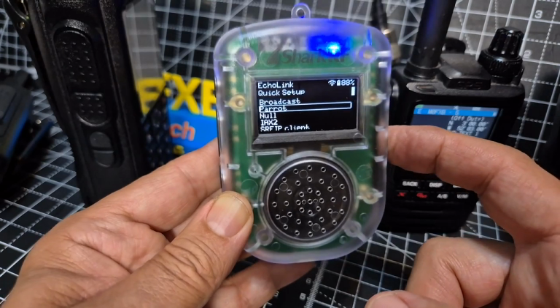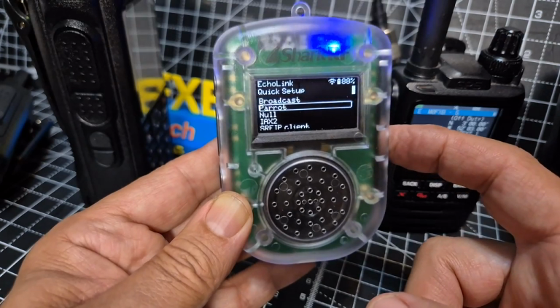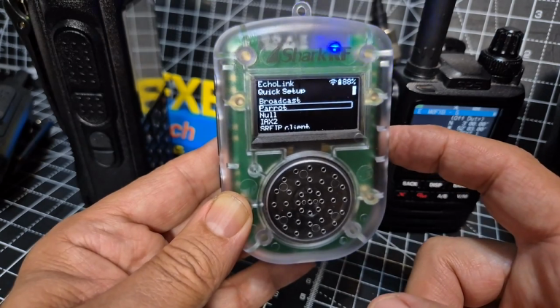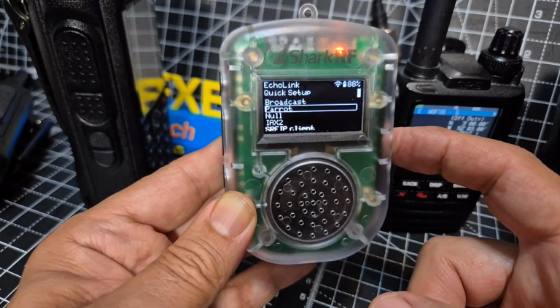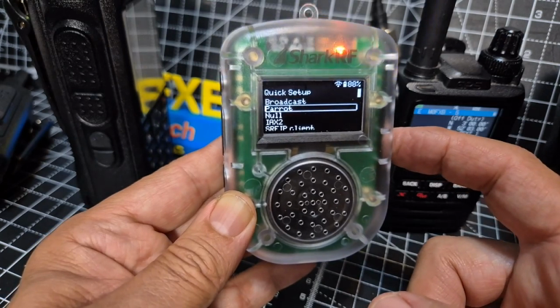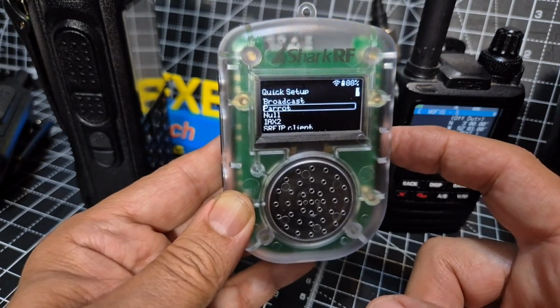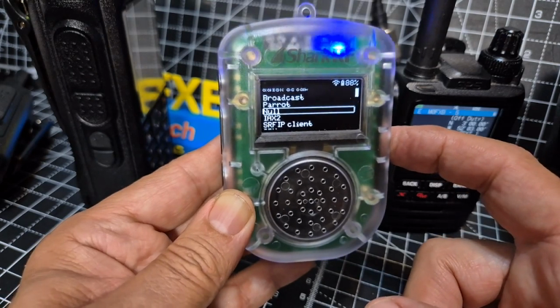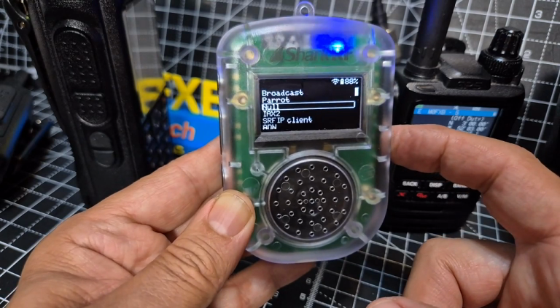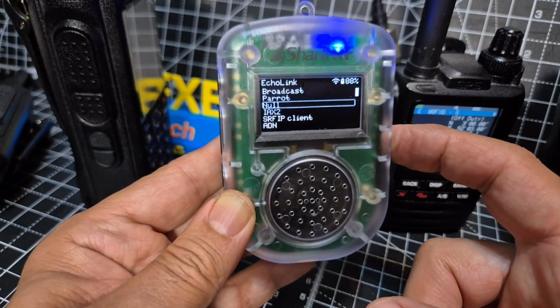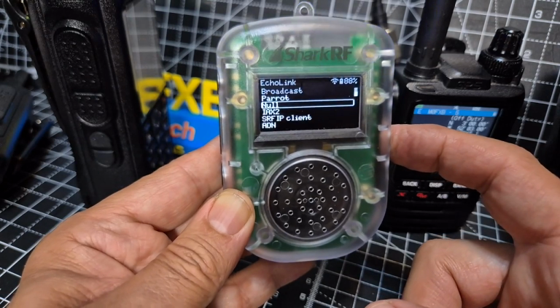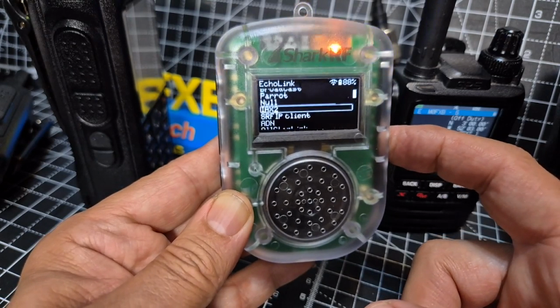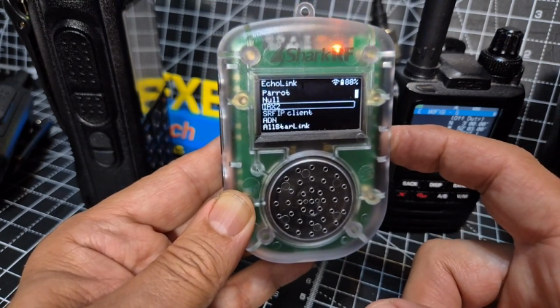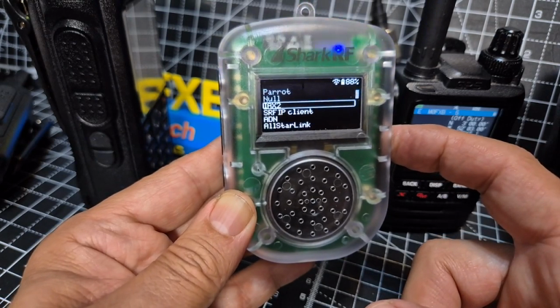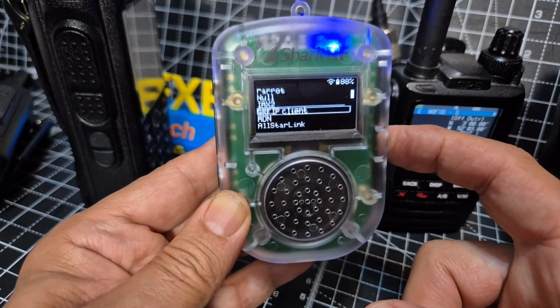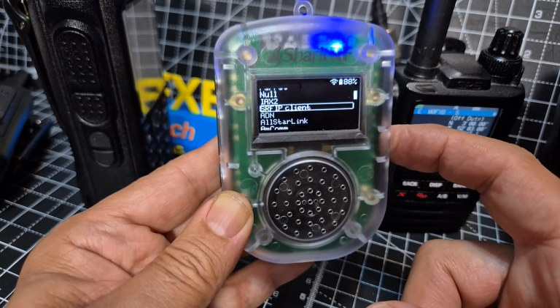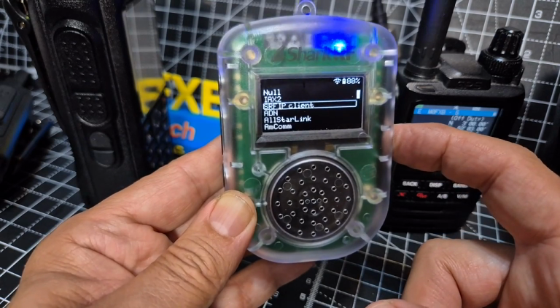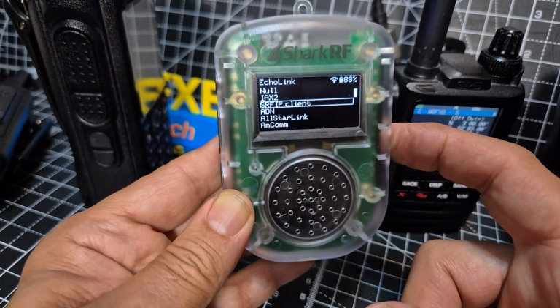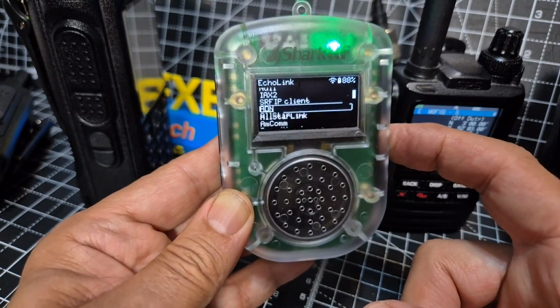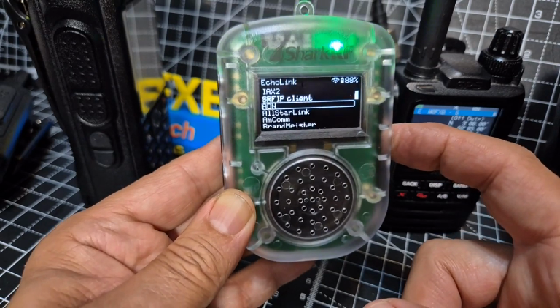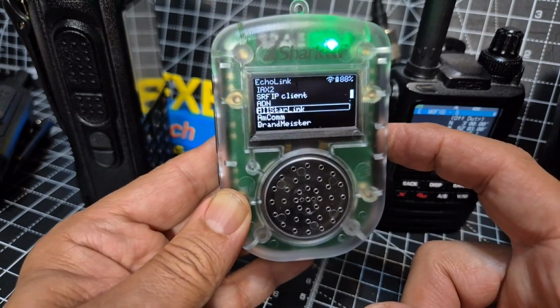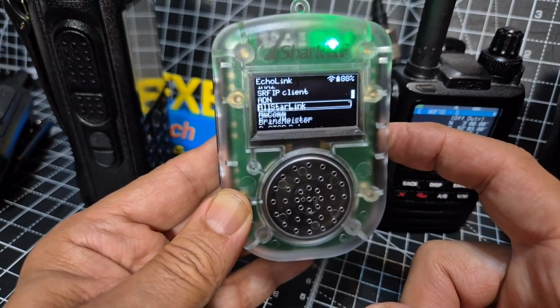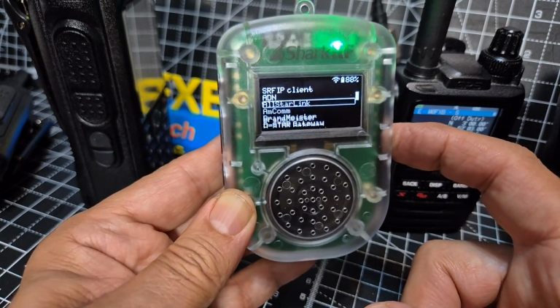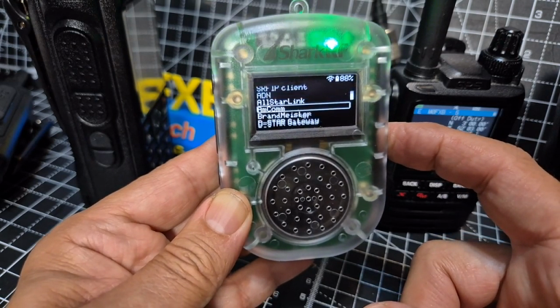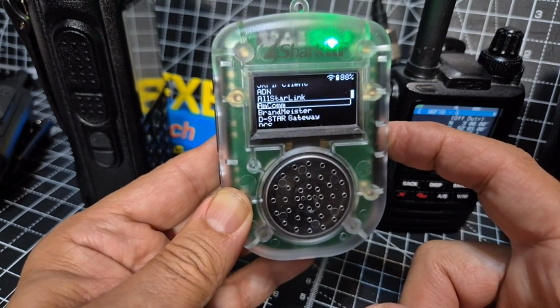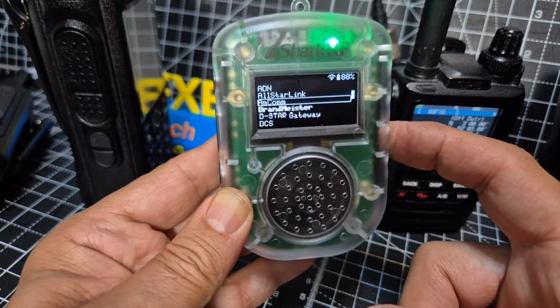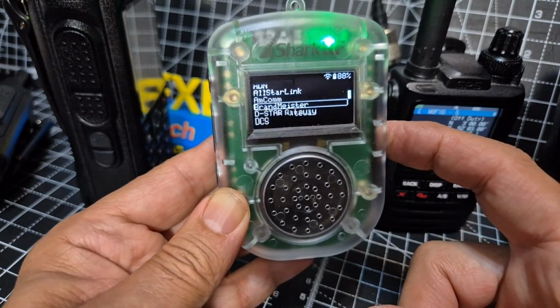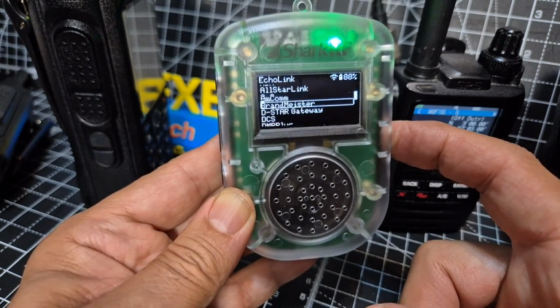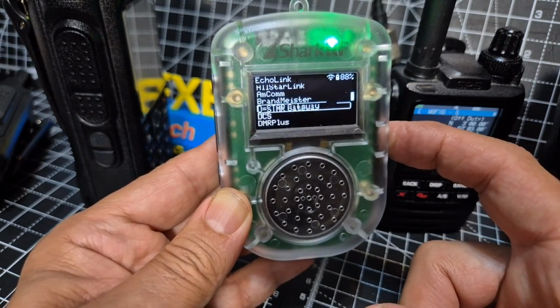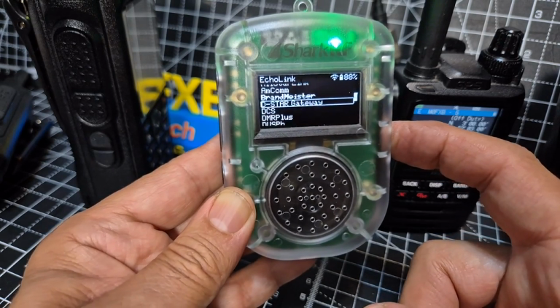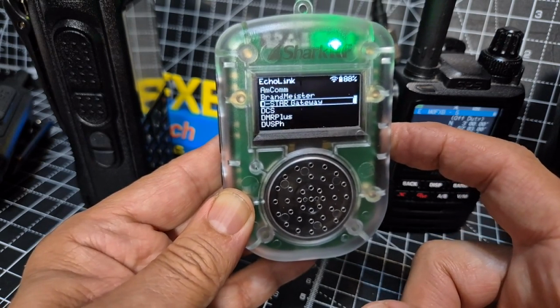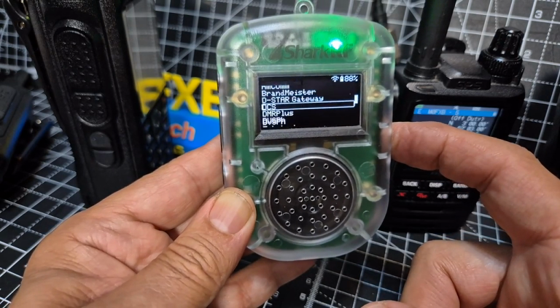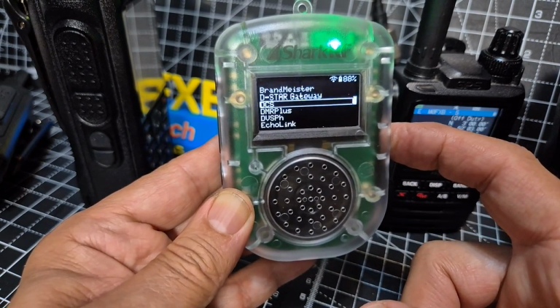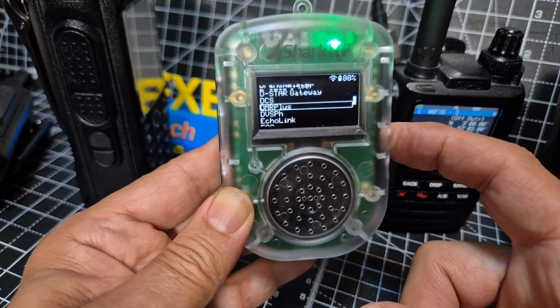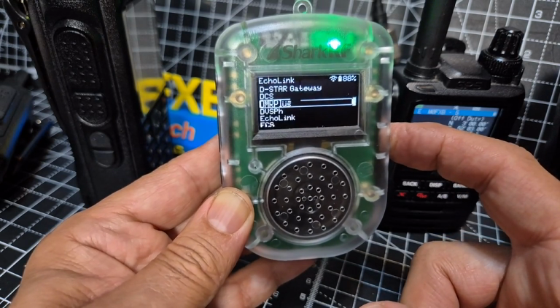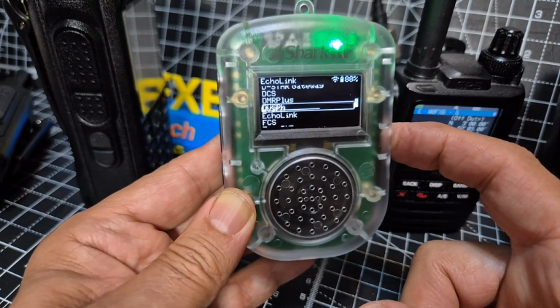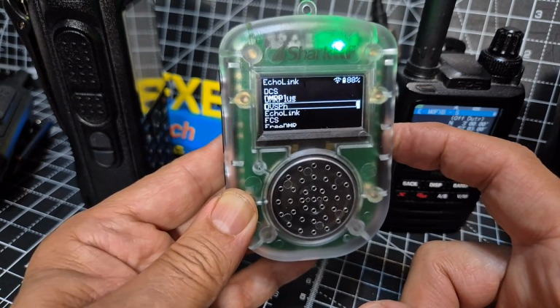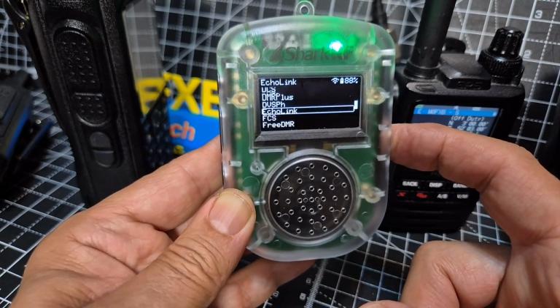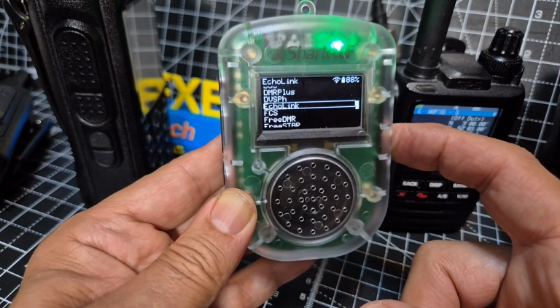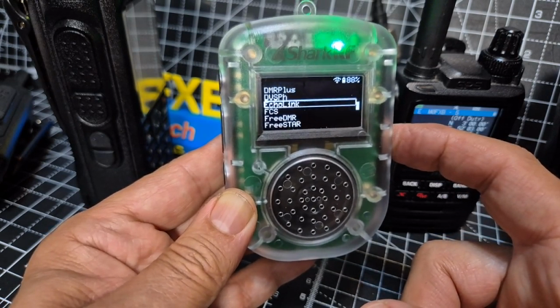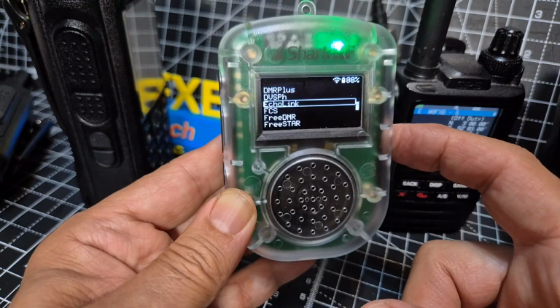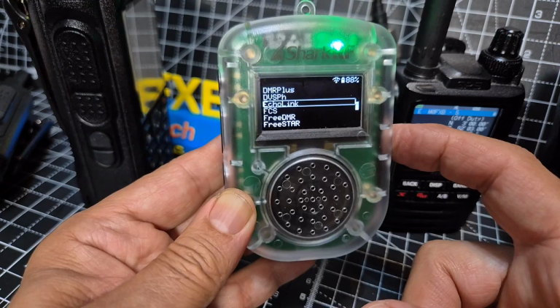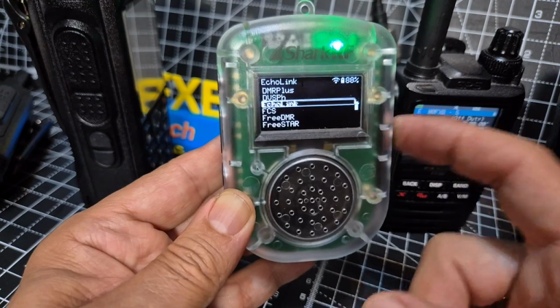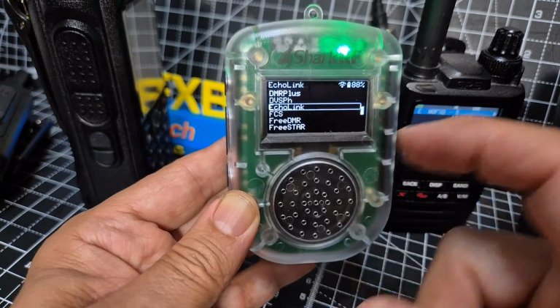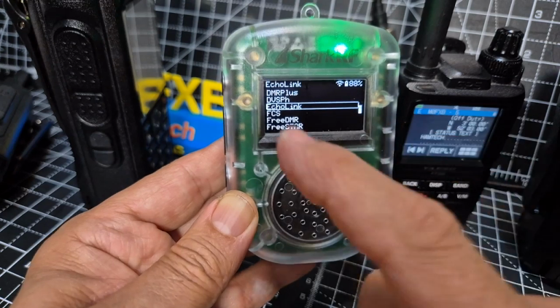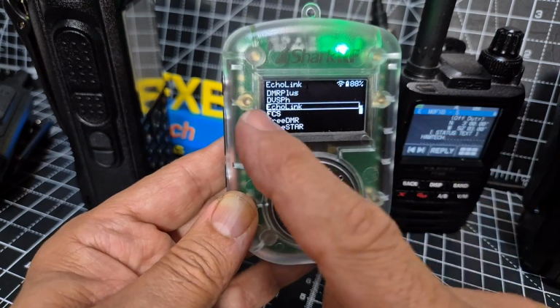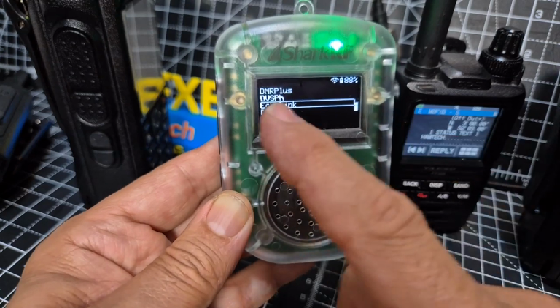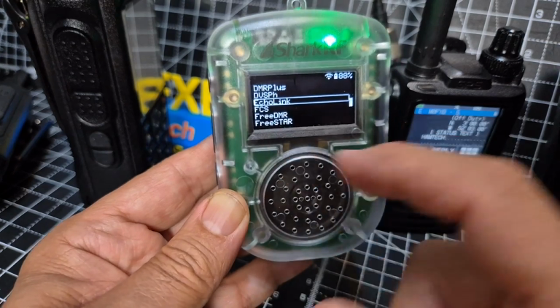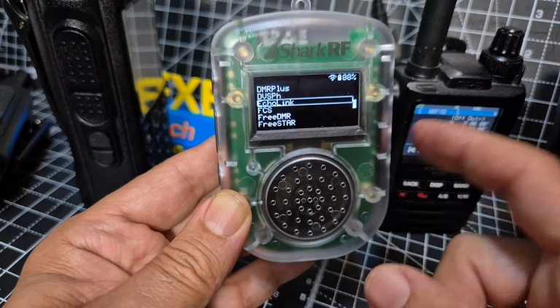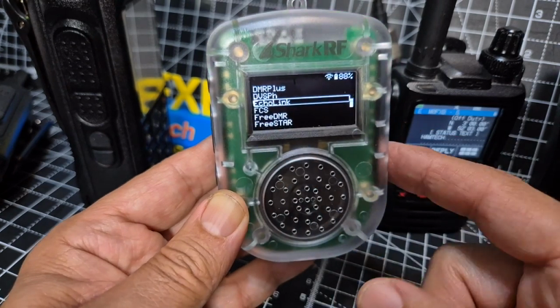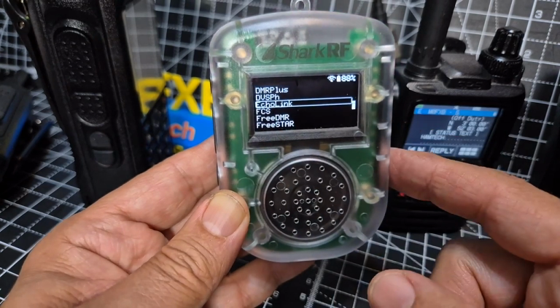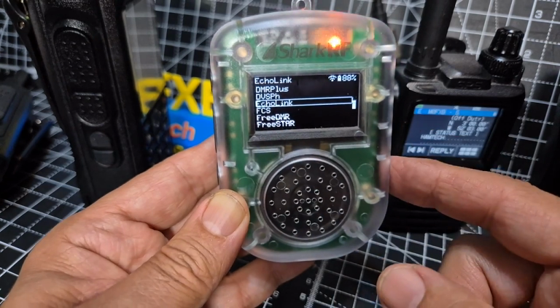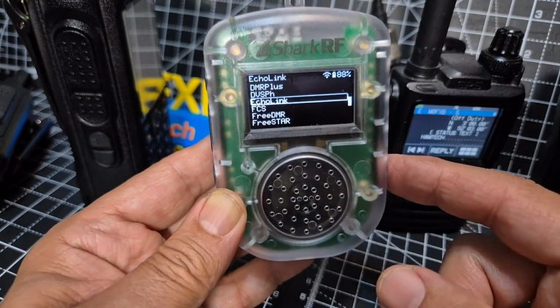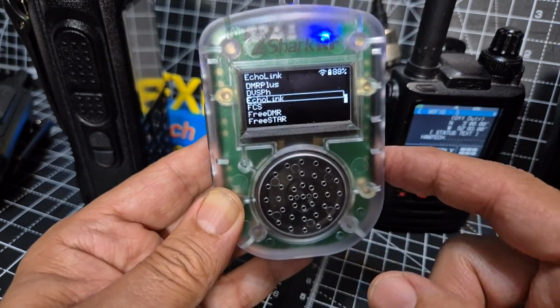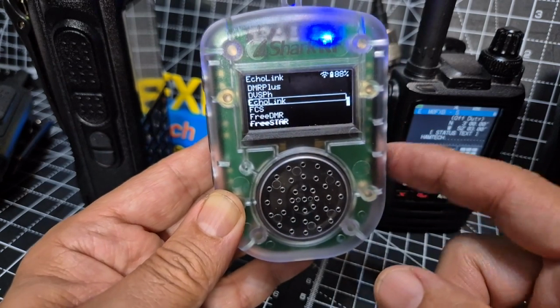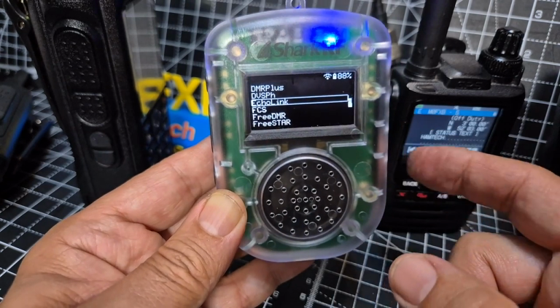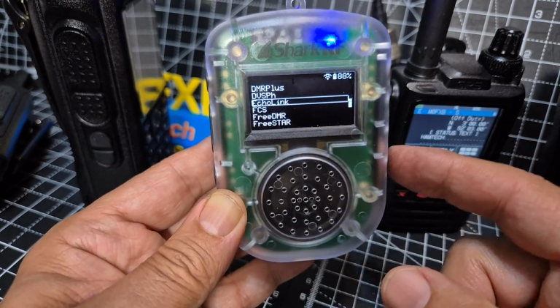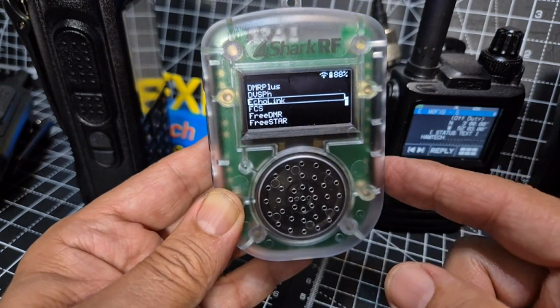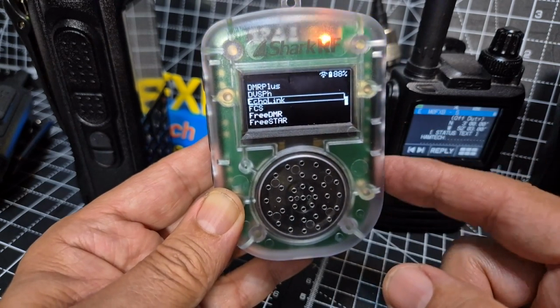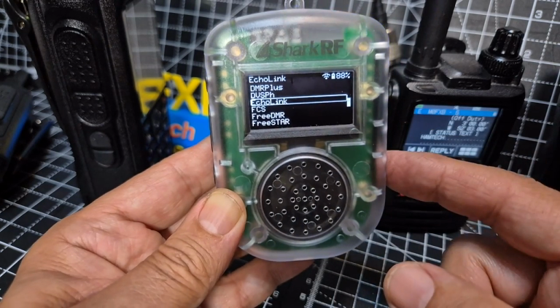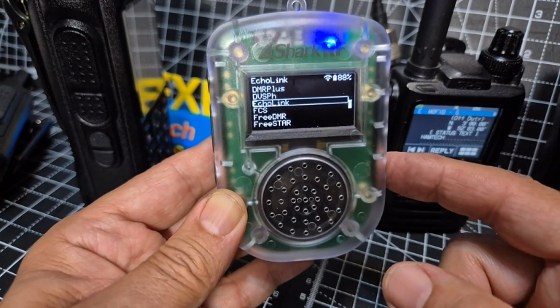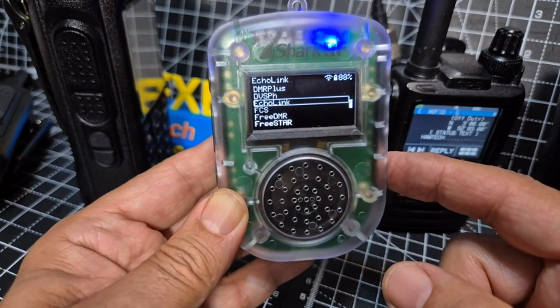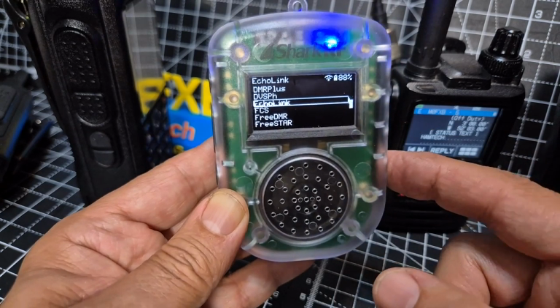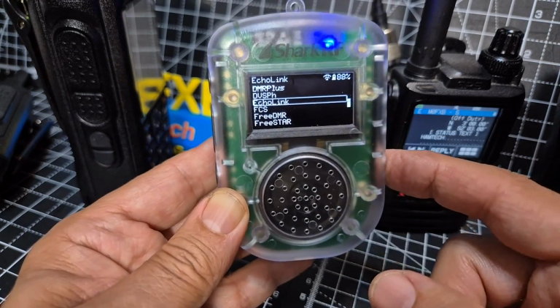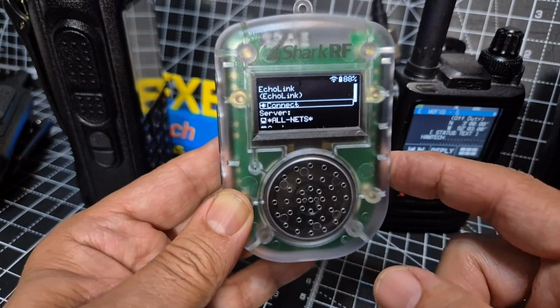Look at all these things you can connect to: All Star, Brownmeister, D-Star. But one of them — Echolink. Press enter.